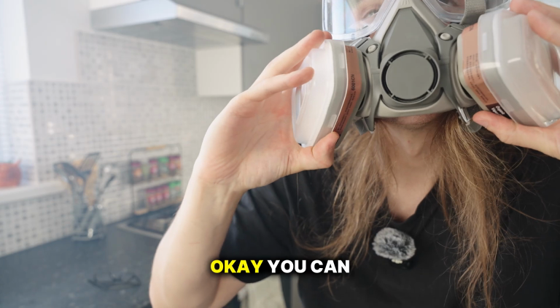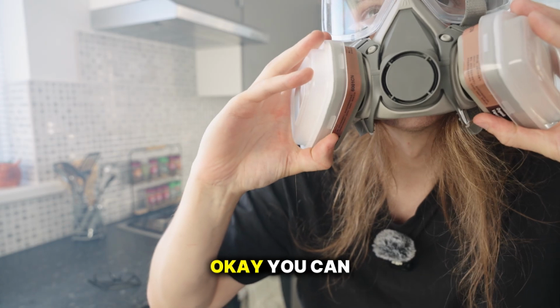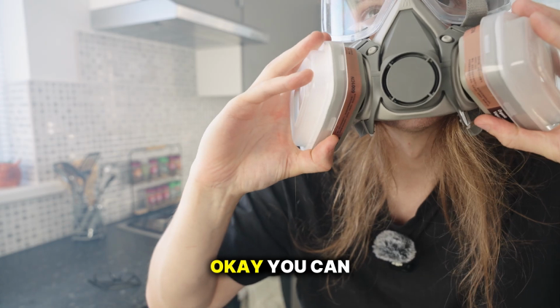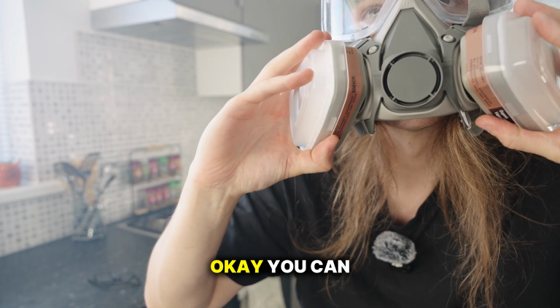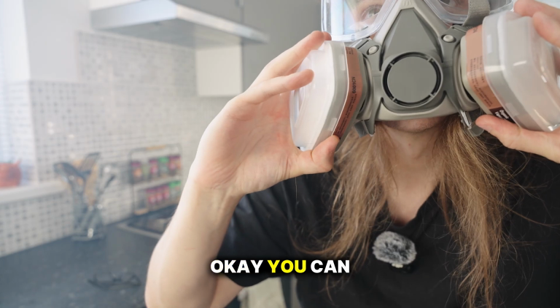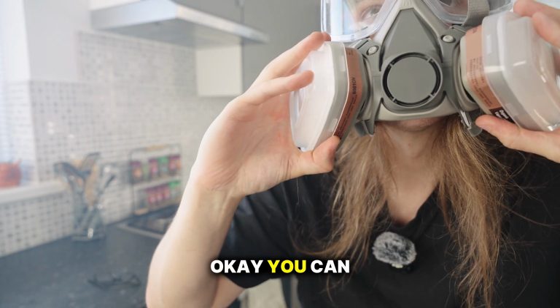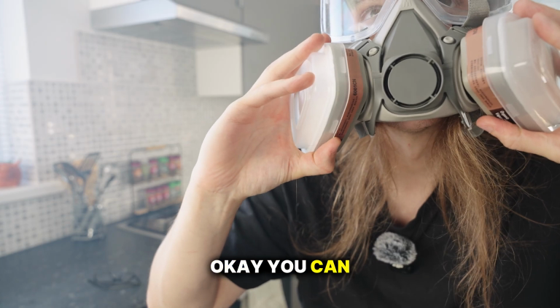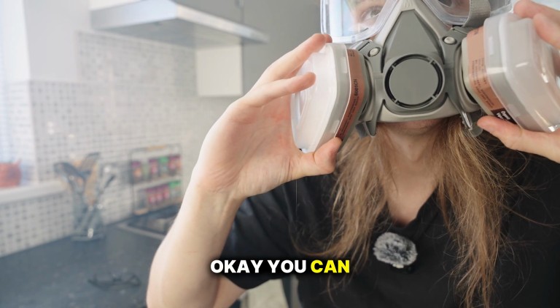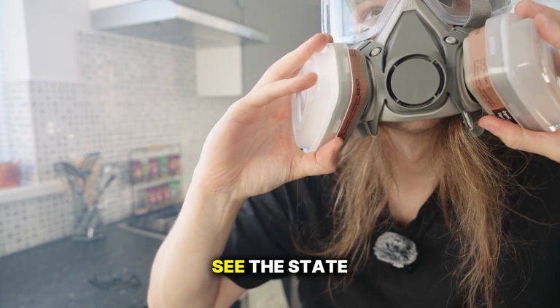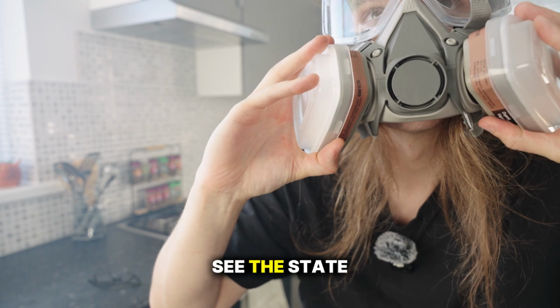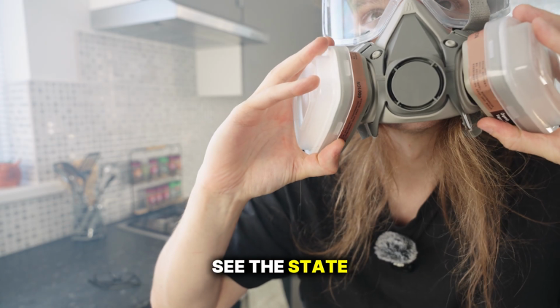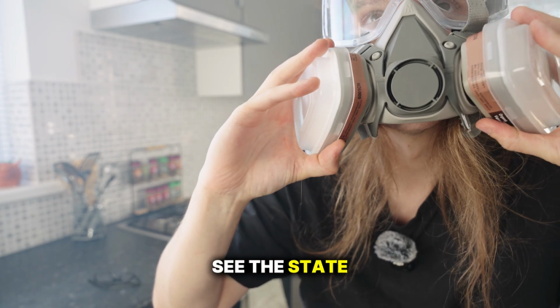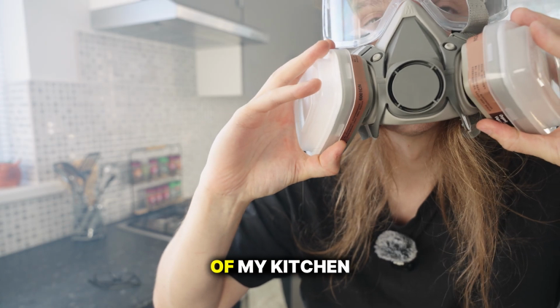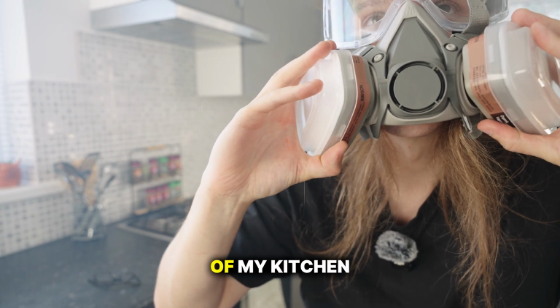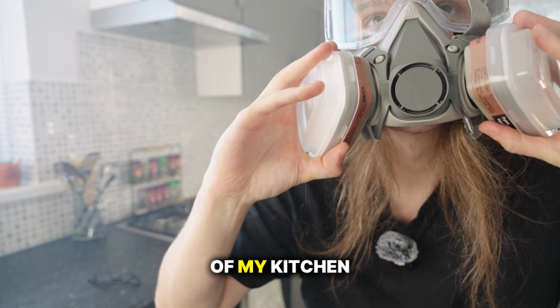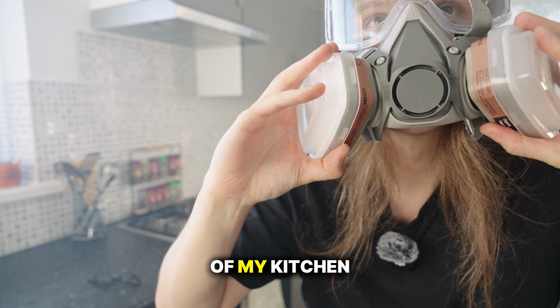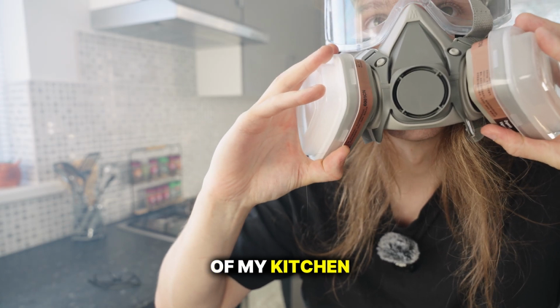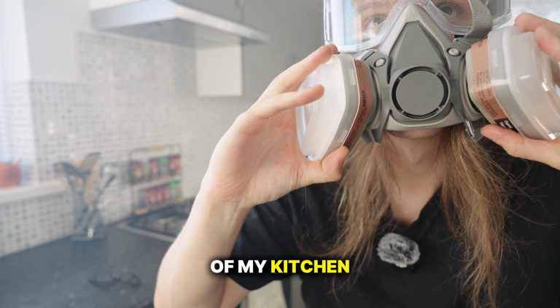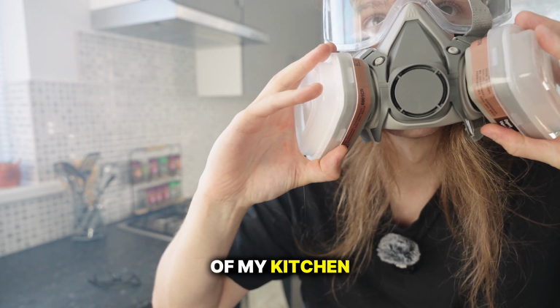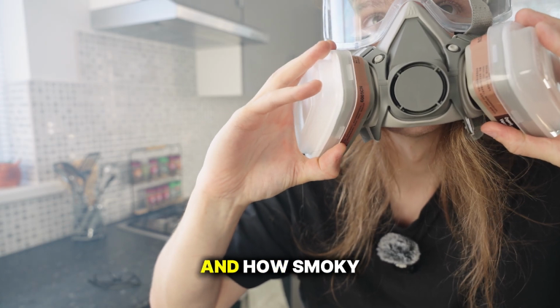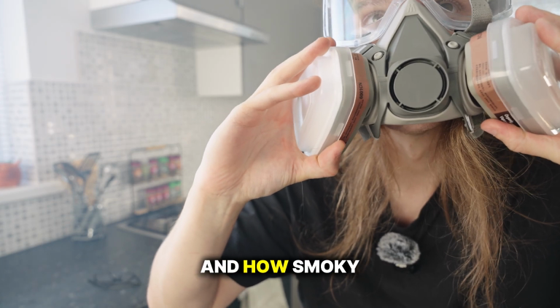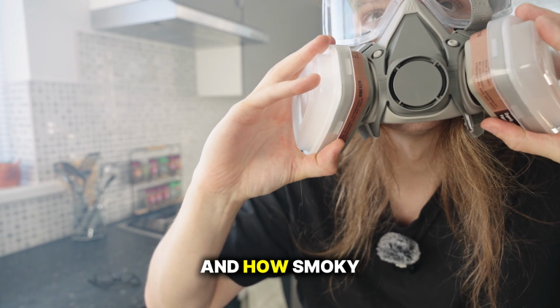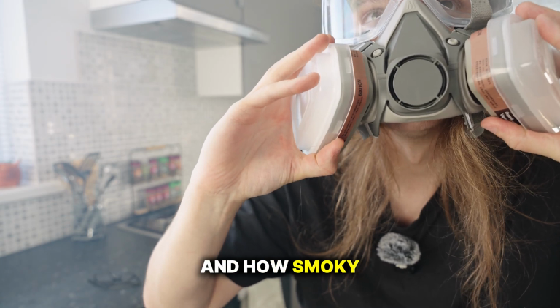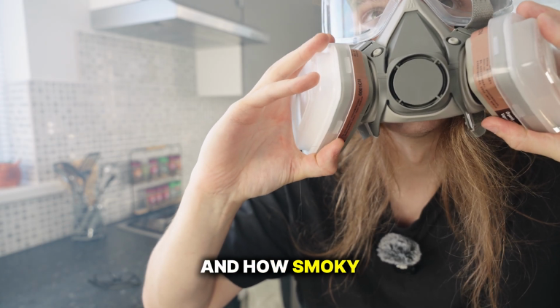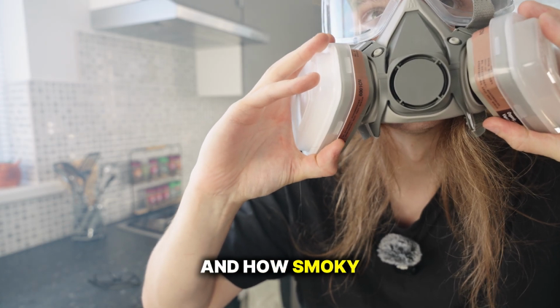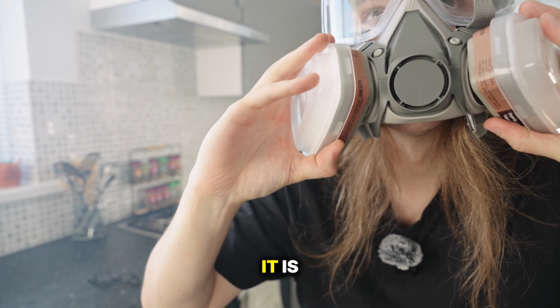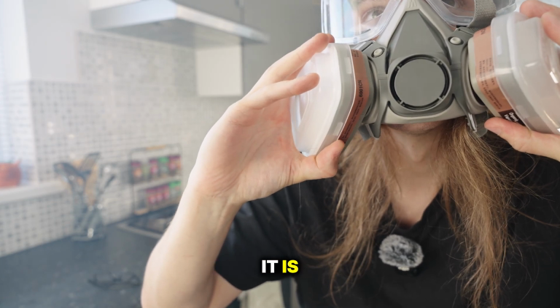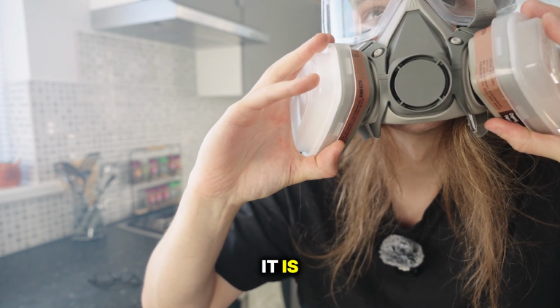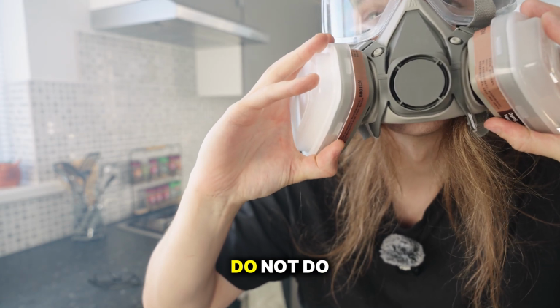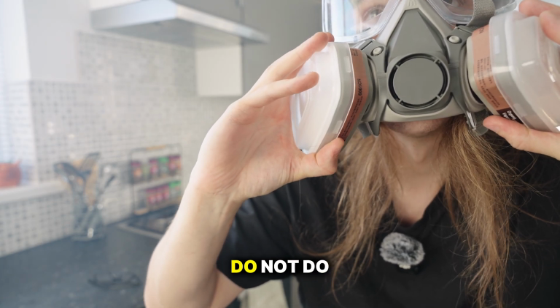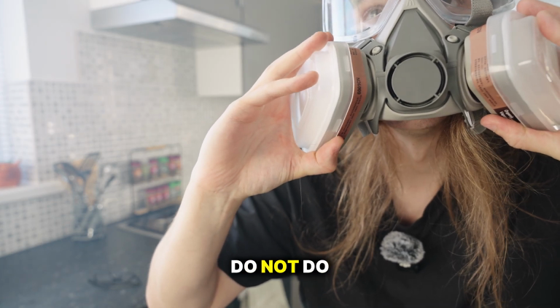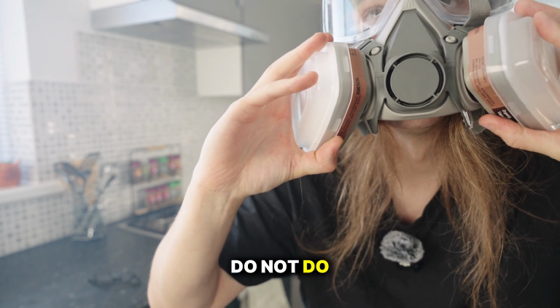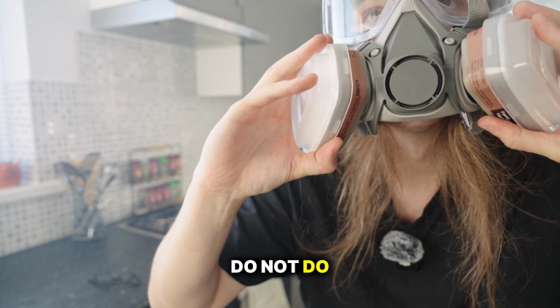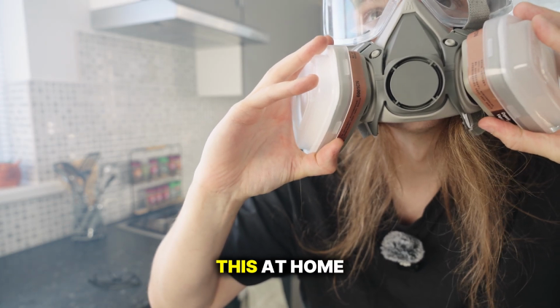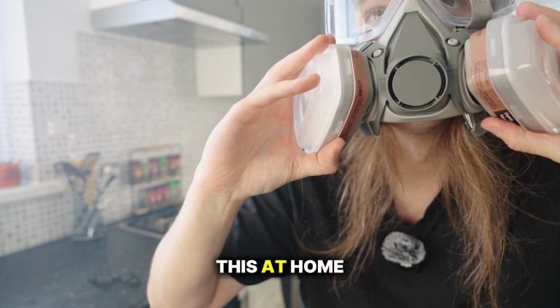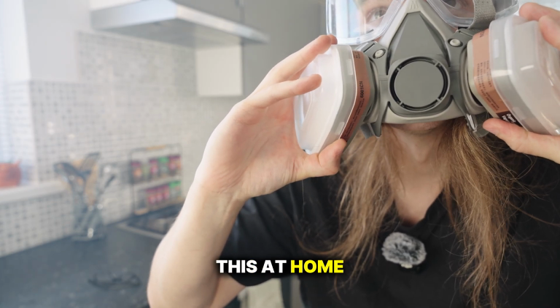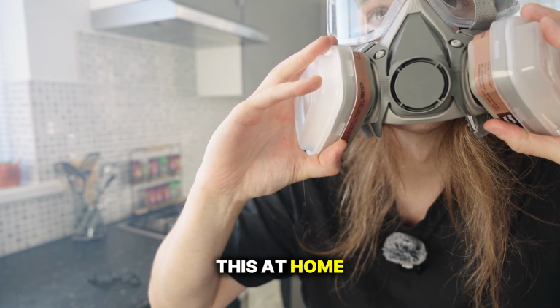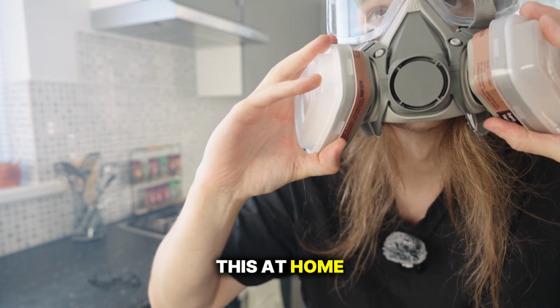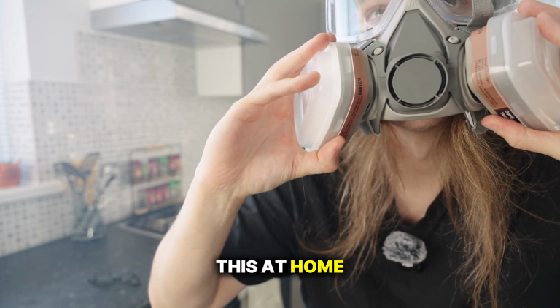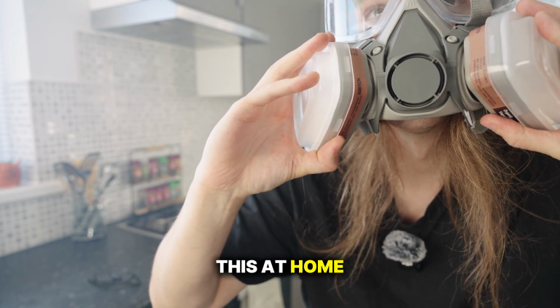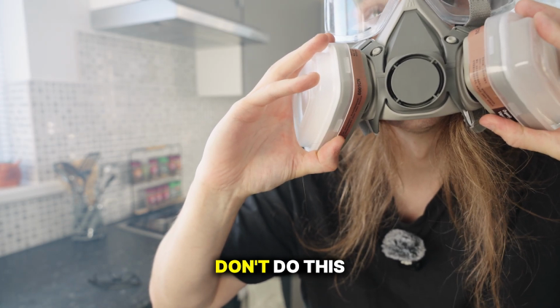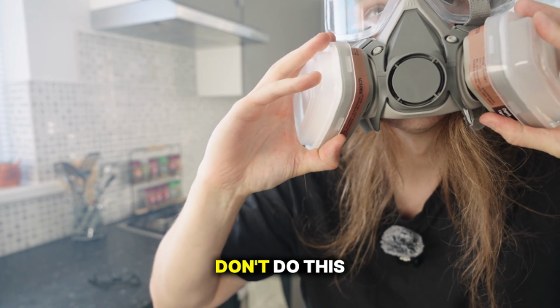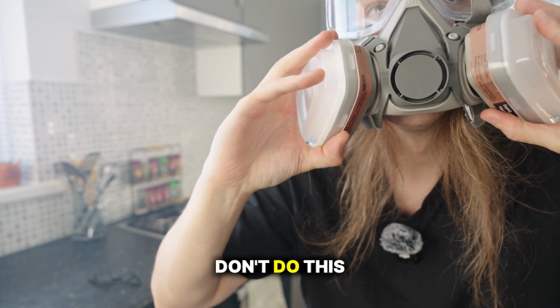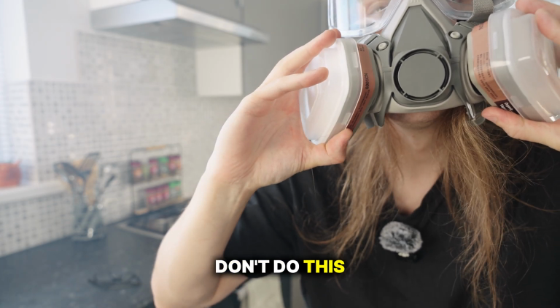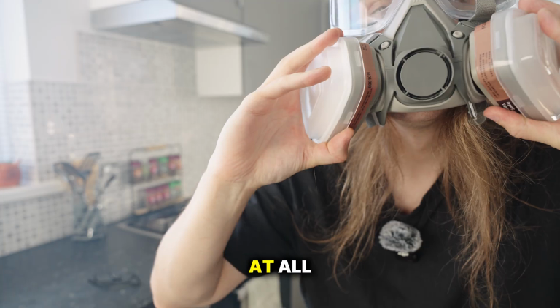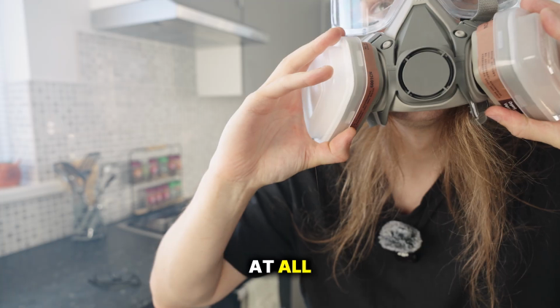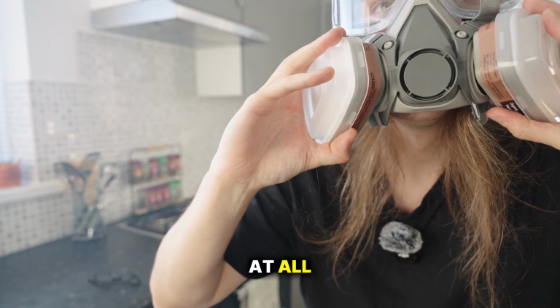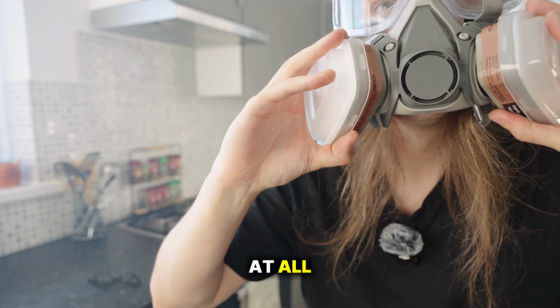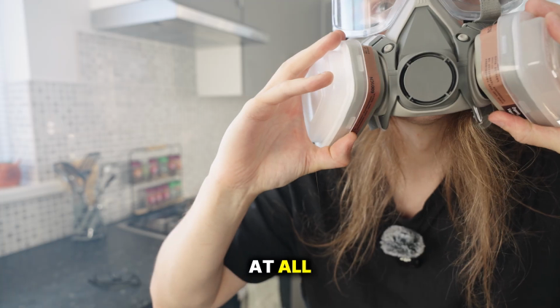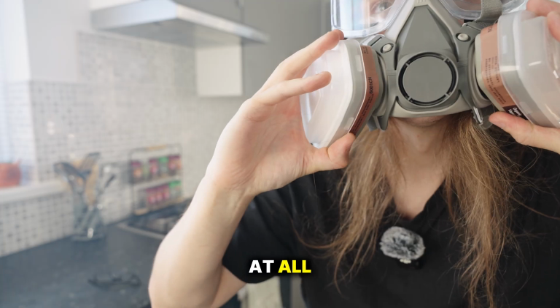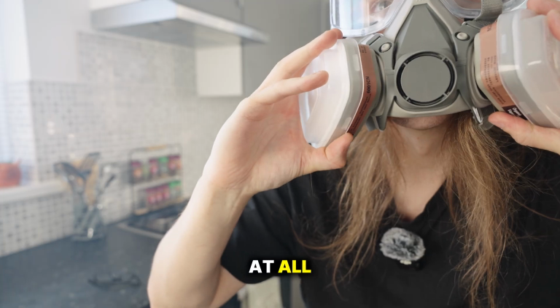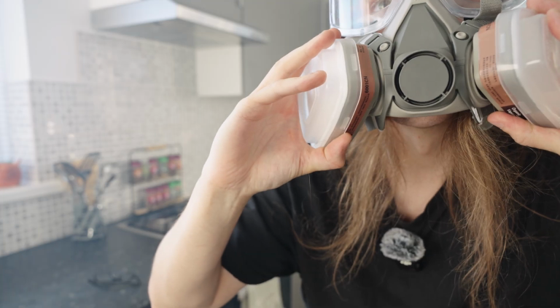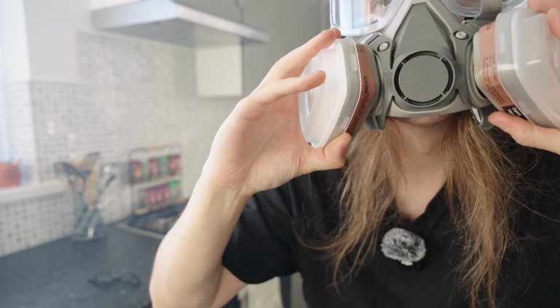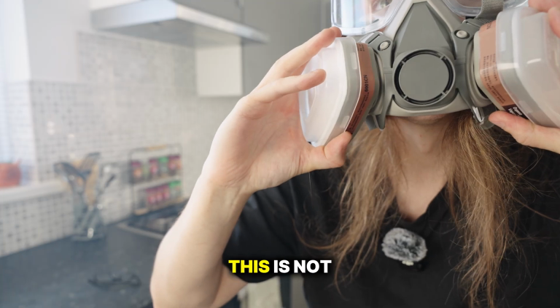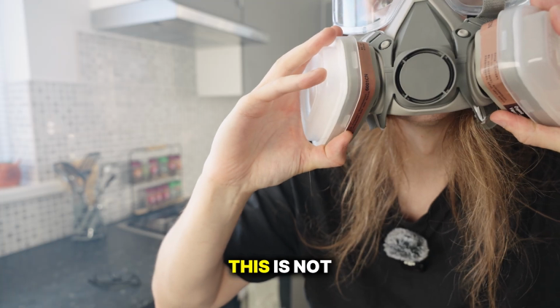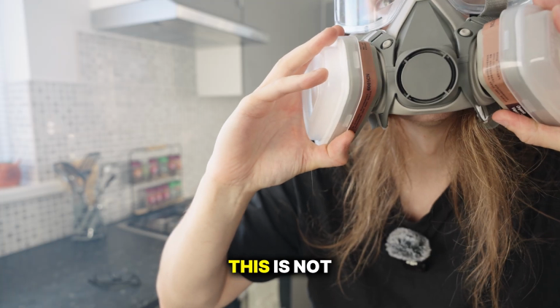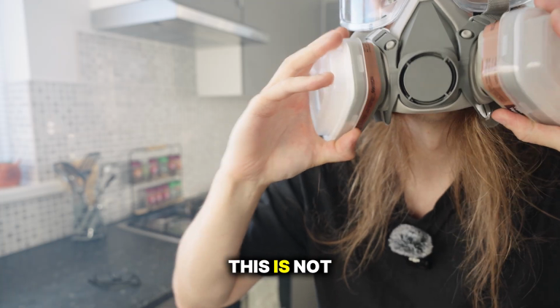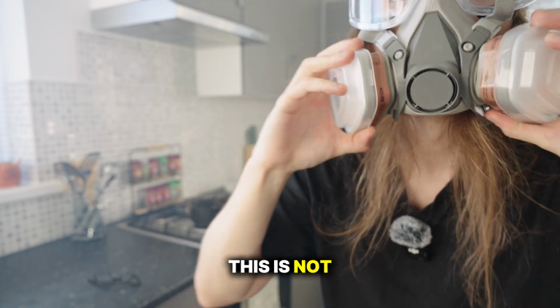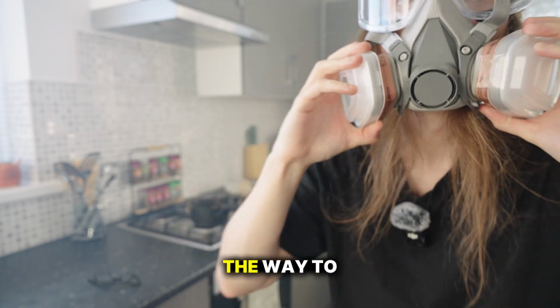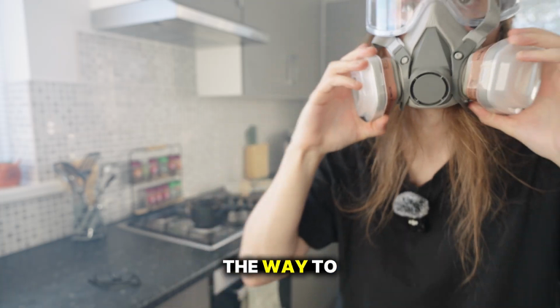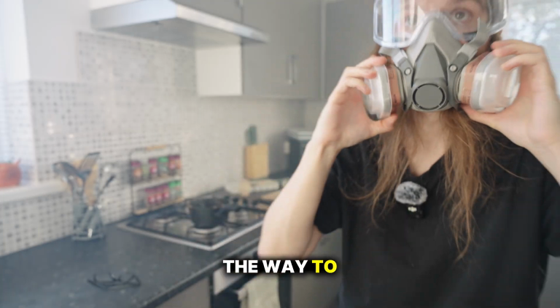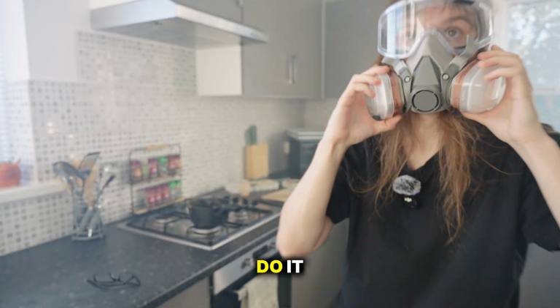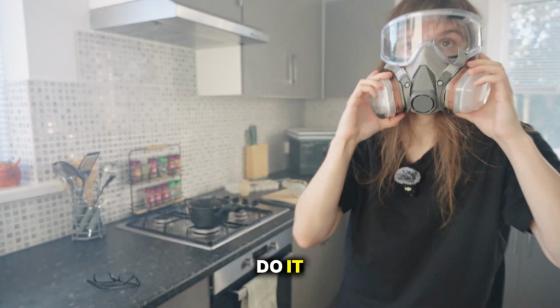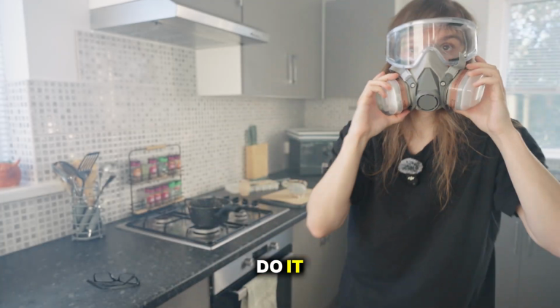You can see the state of my kitchen and how smoky it is. Do not do this at home — don't do this at all, this is not the way to do it.